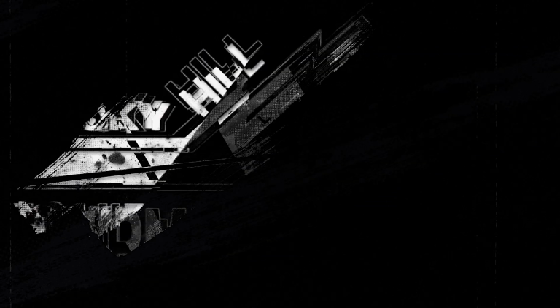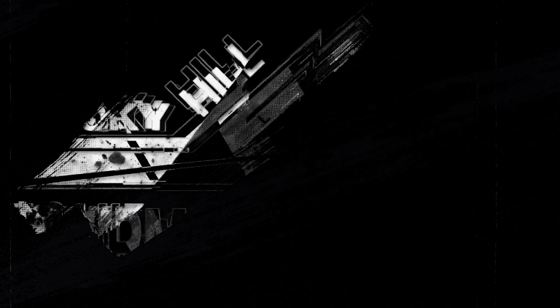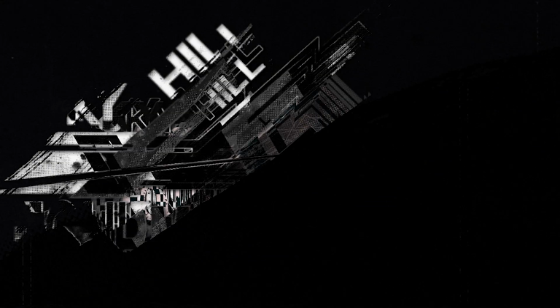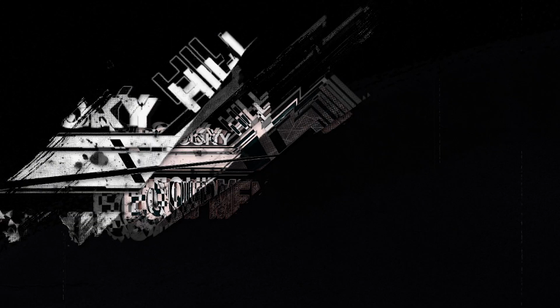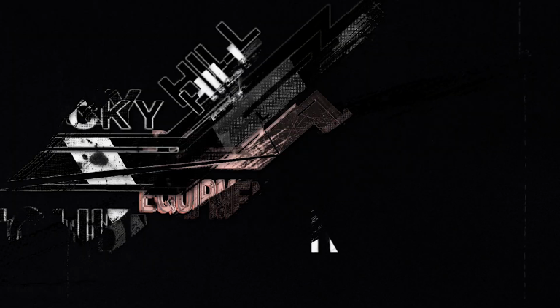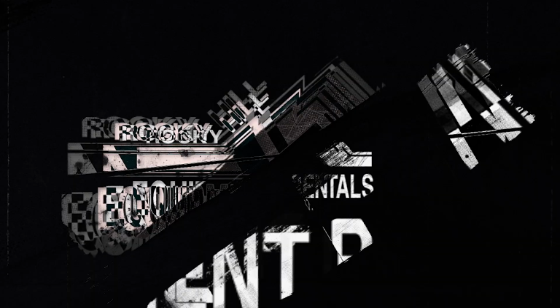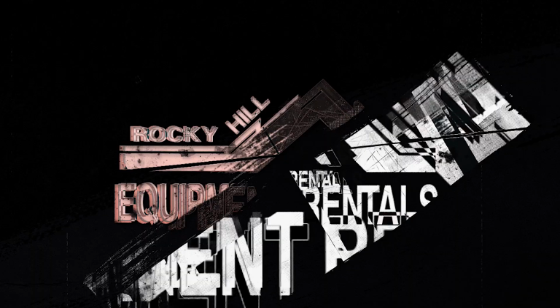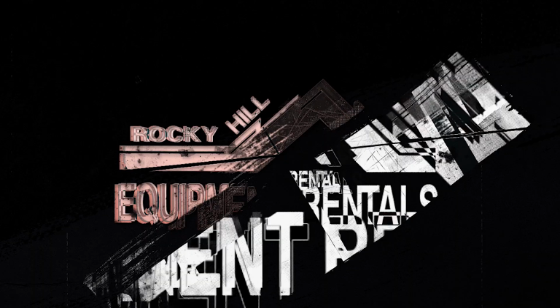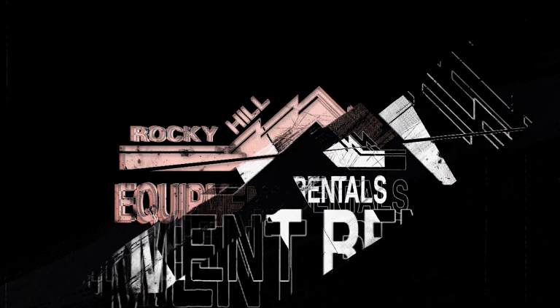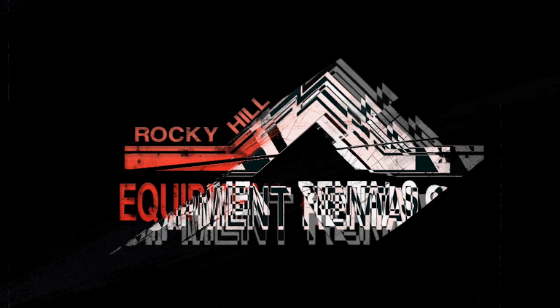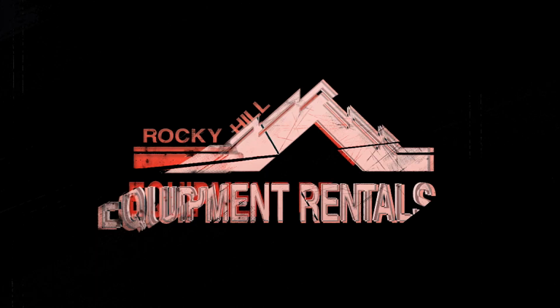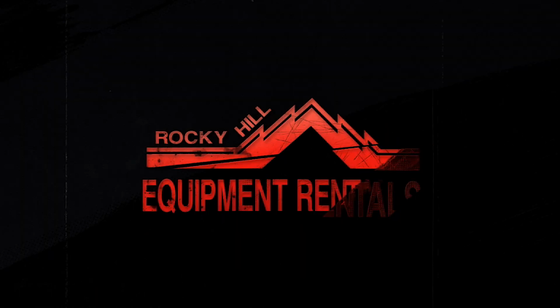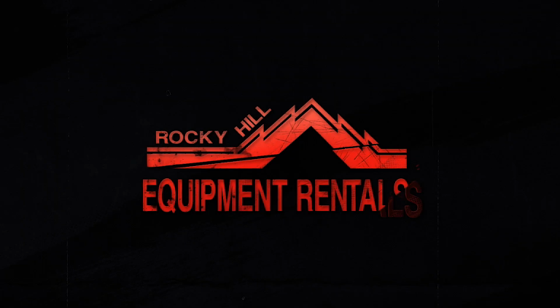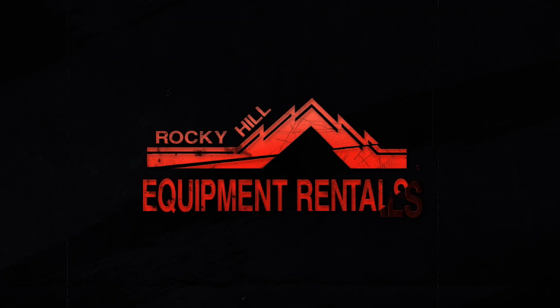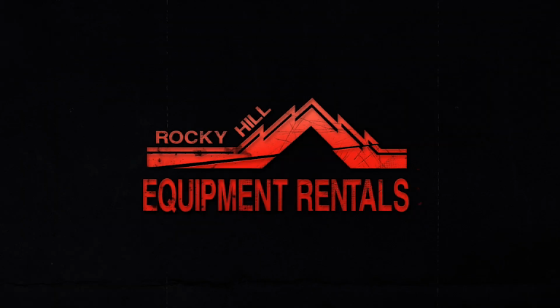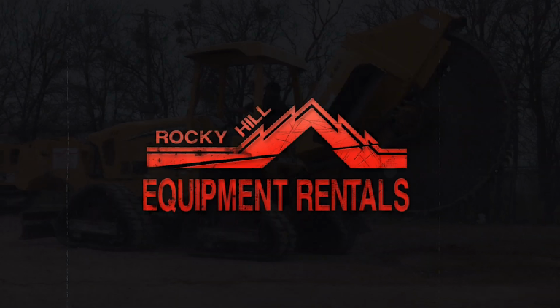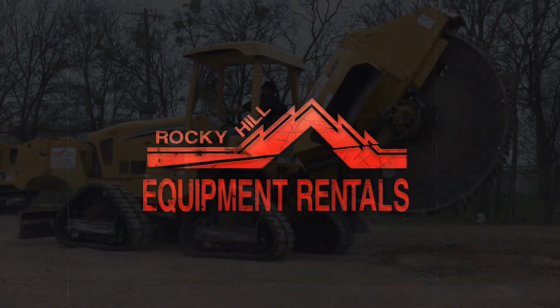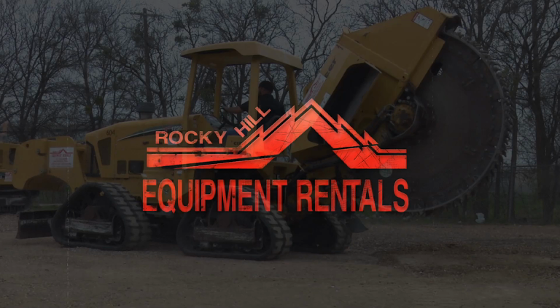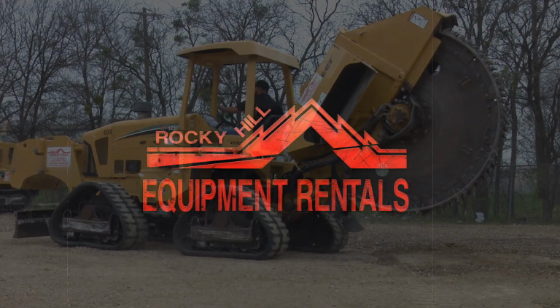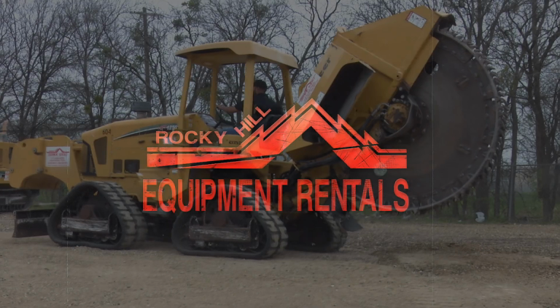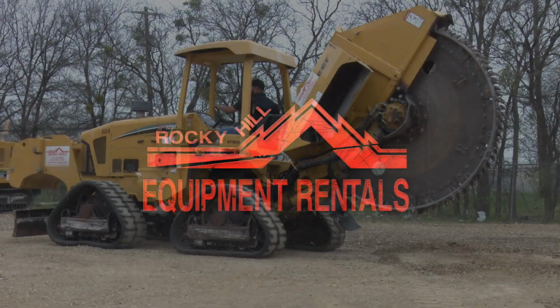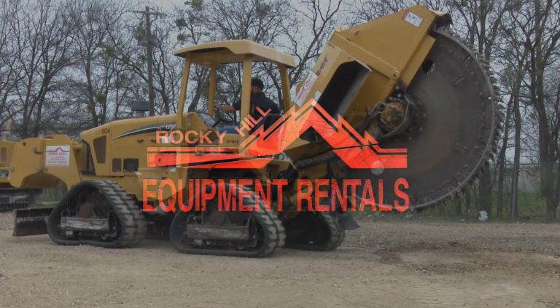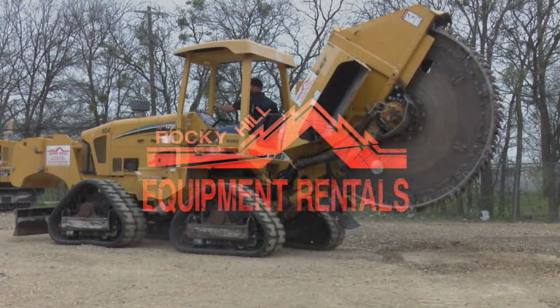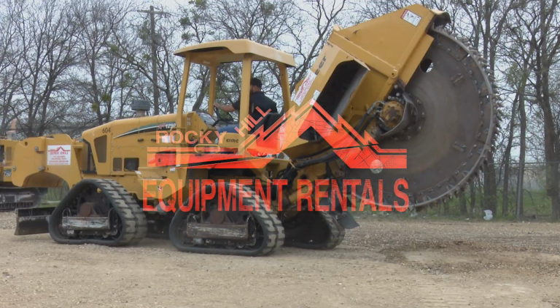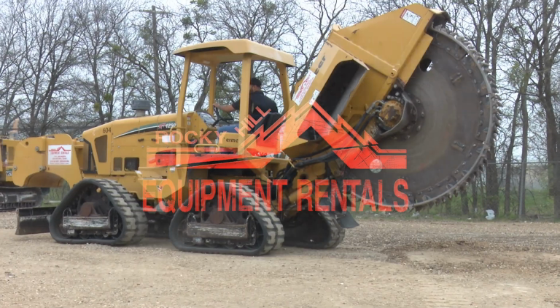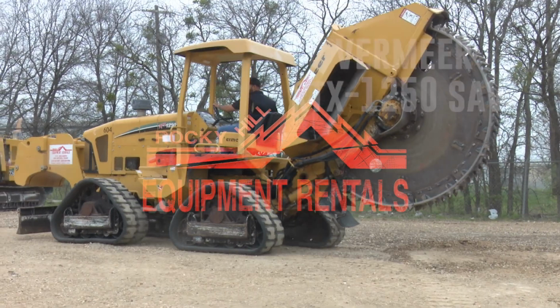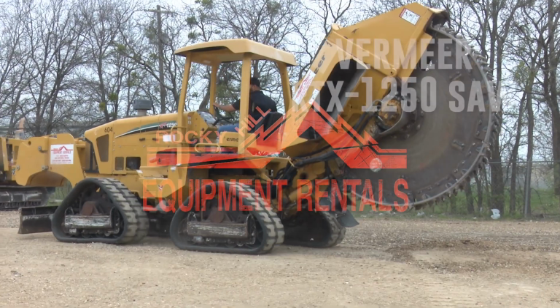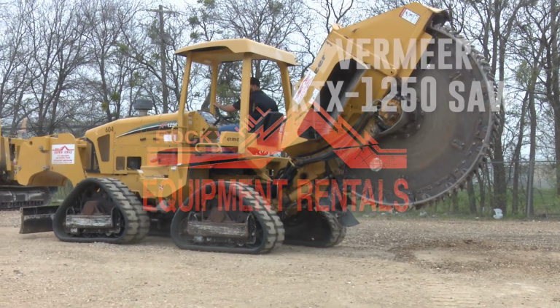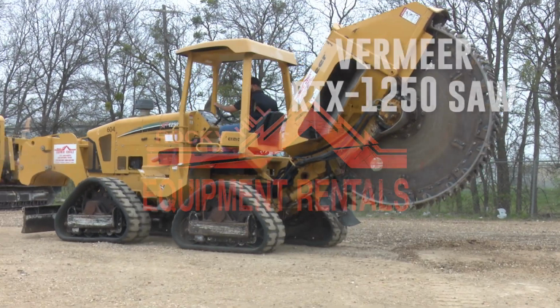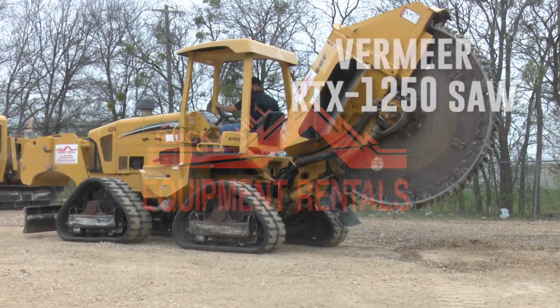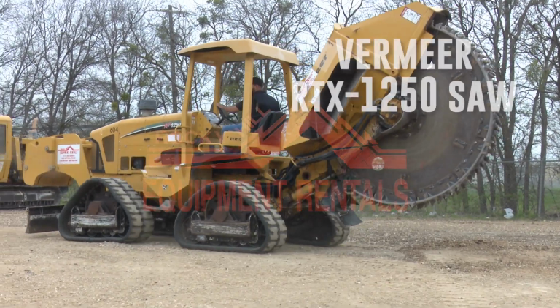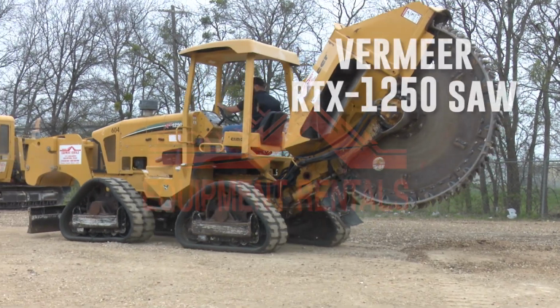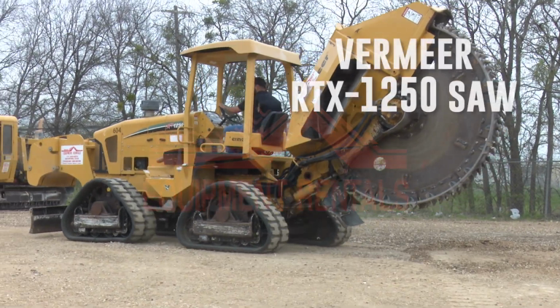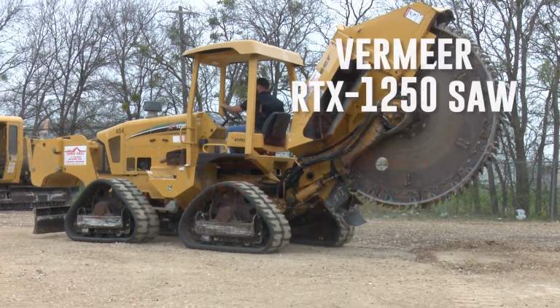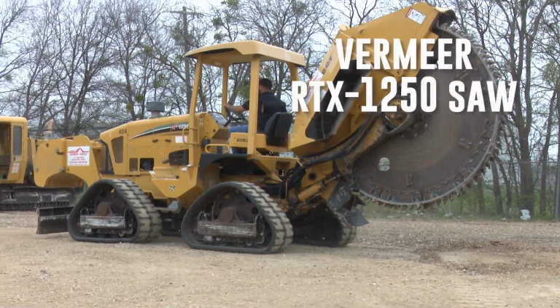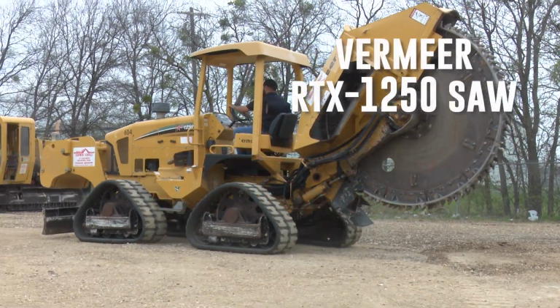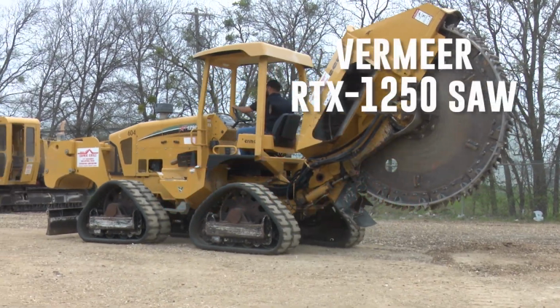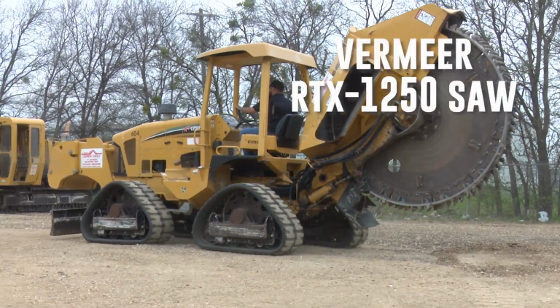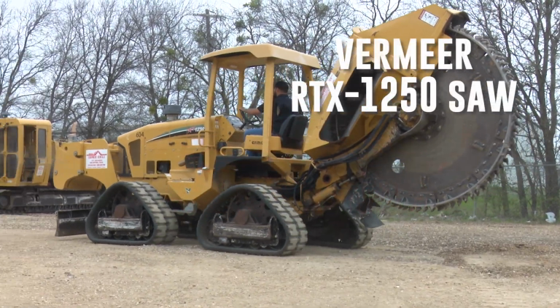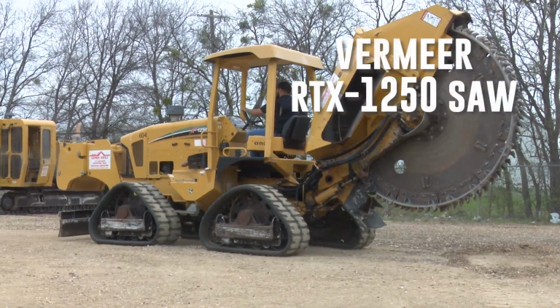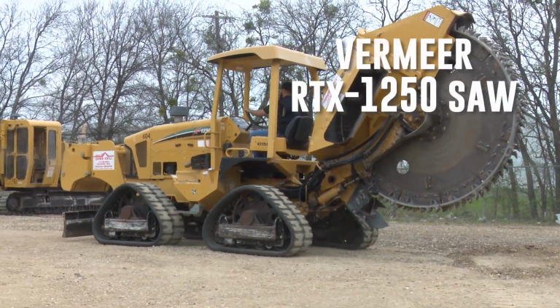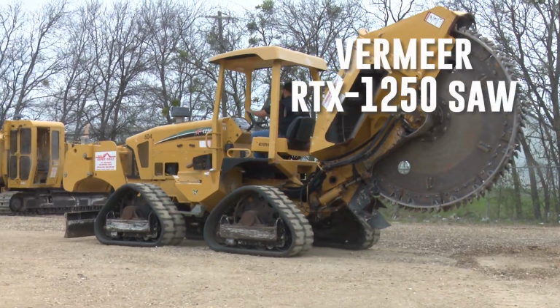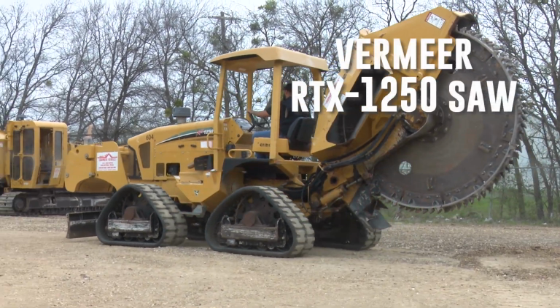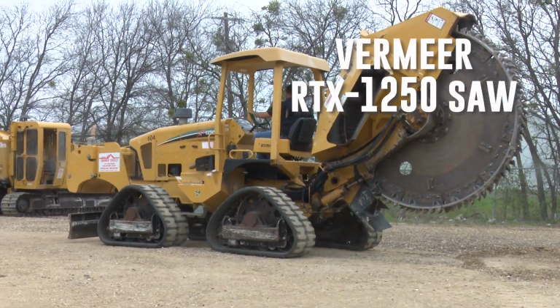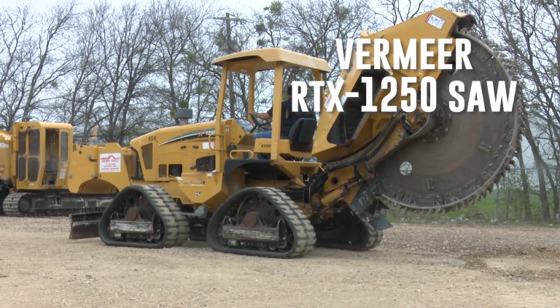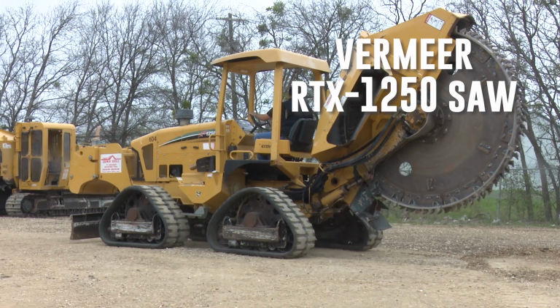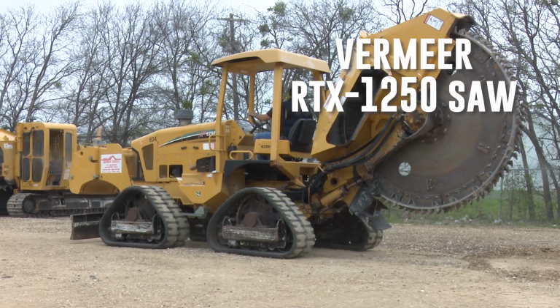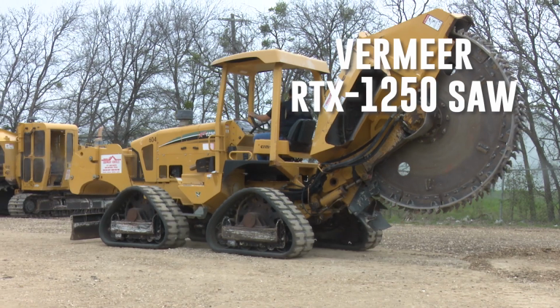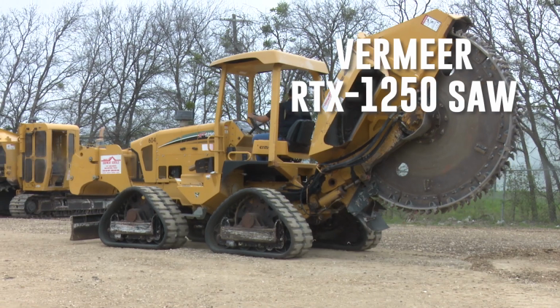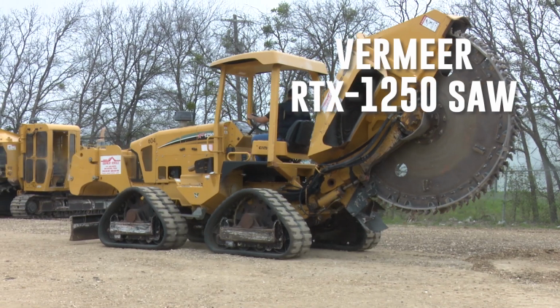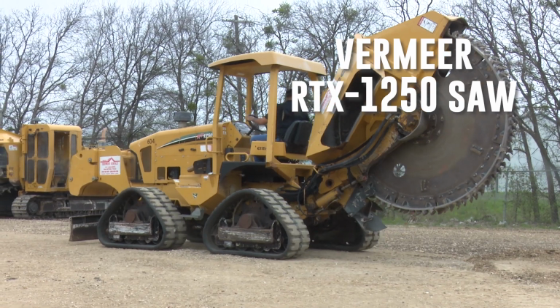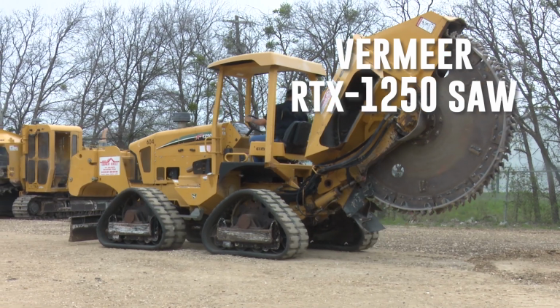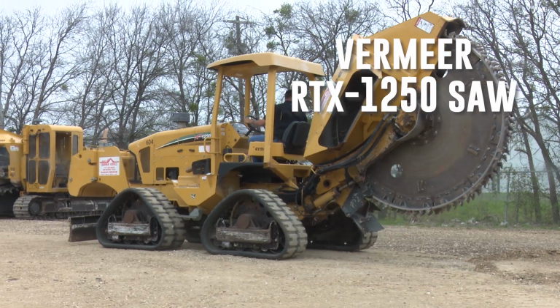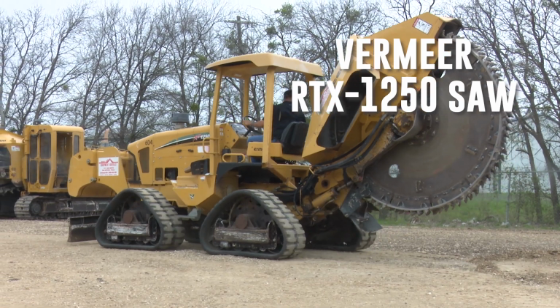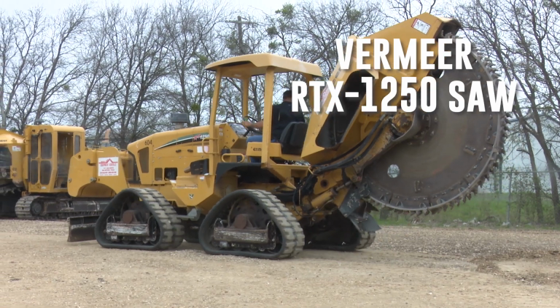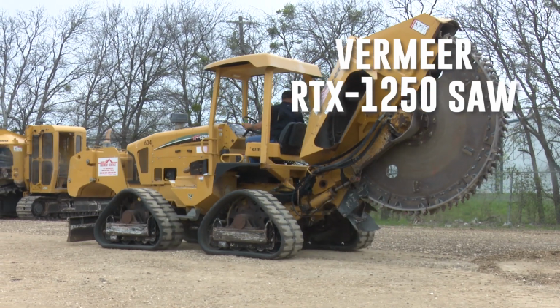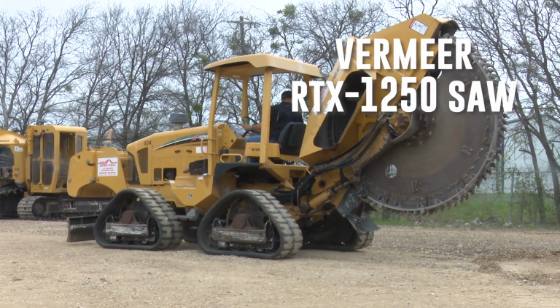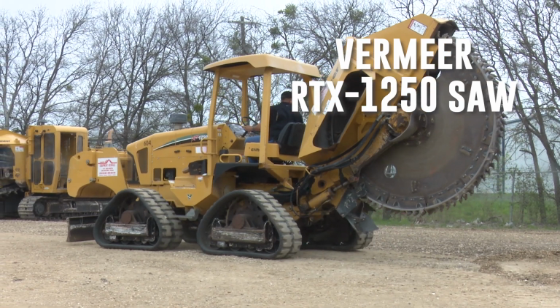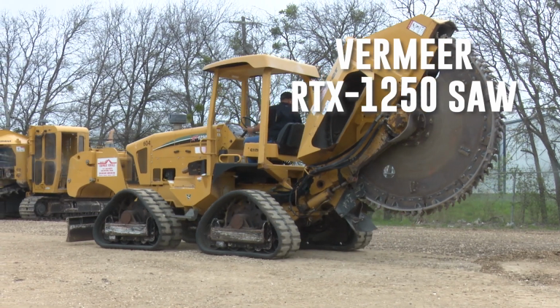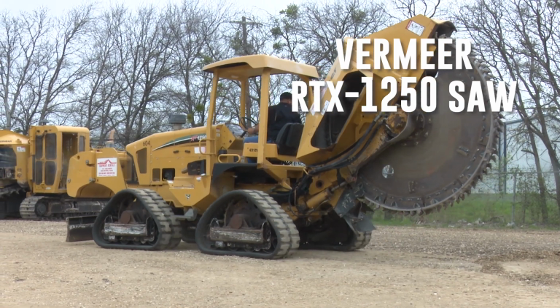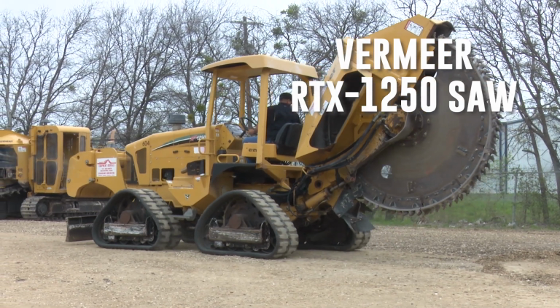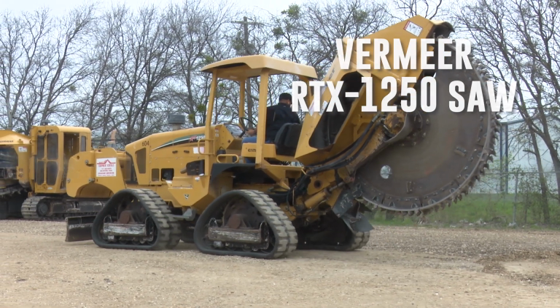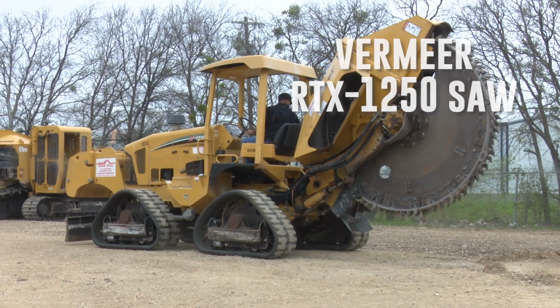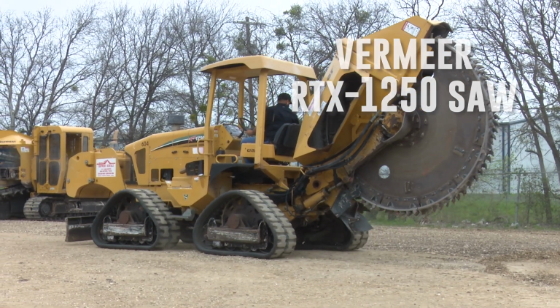In this video tutorial, we'll show you how to properly use the RTX 1250 saw.